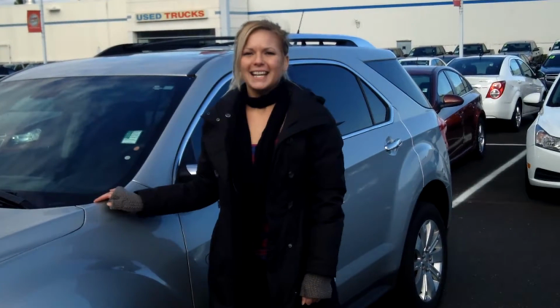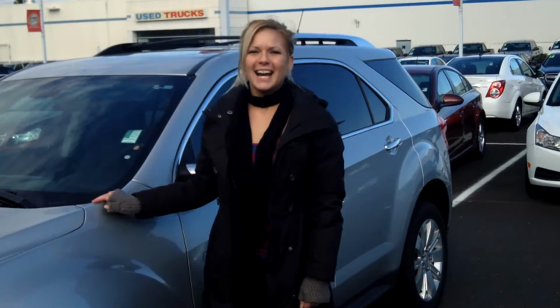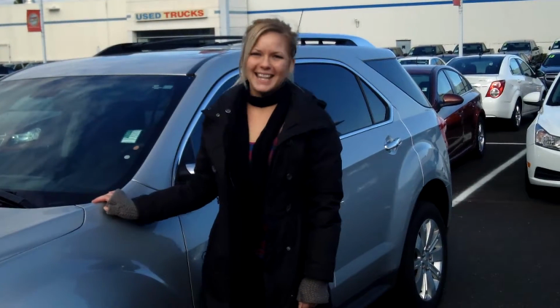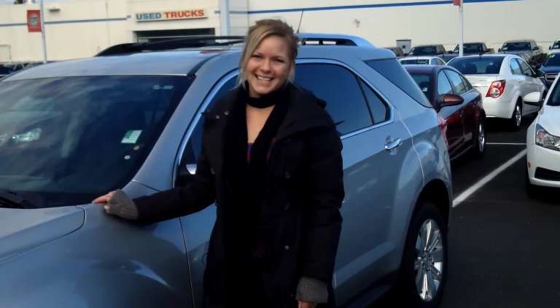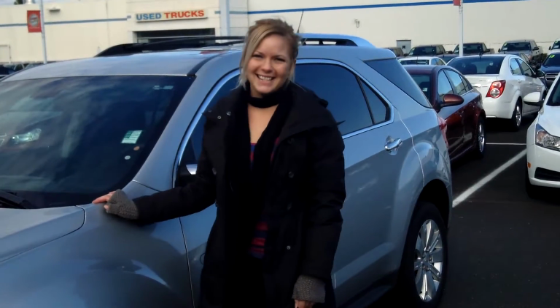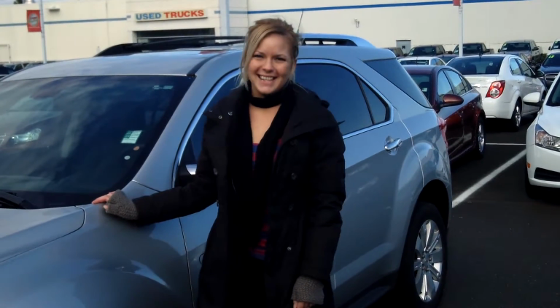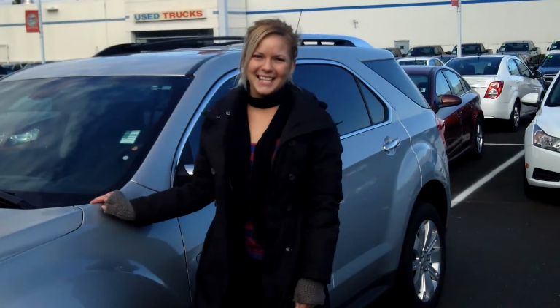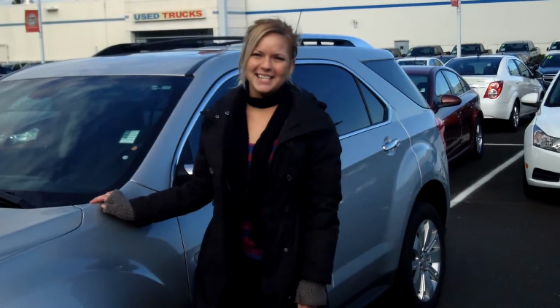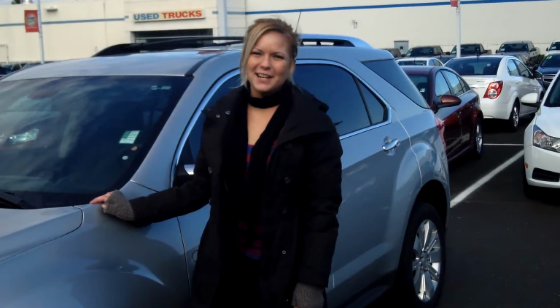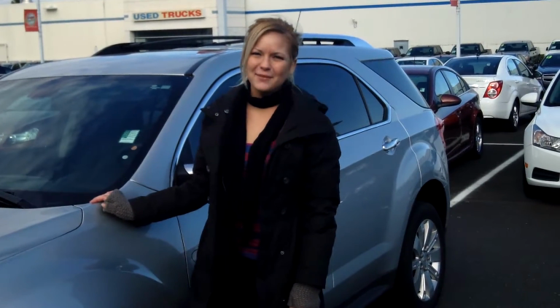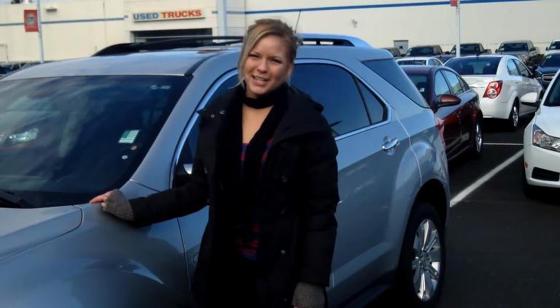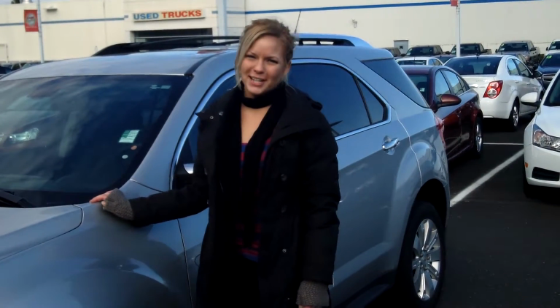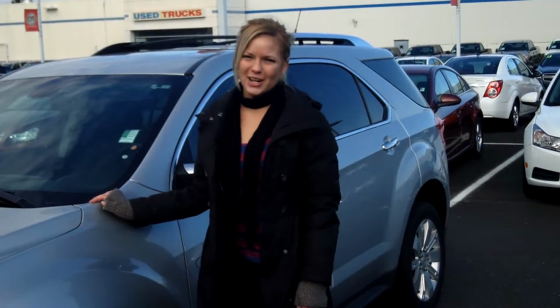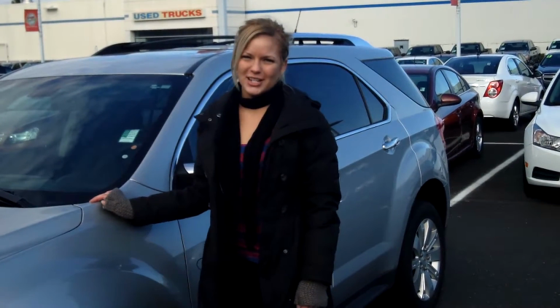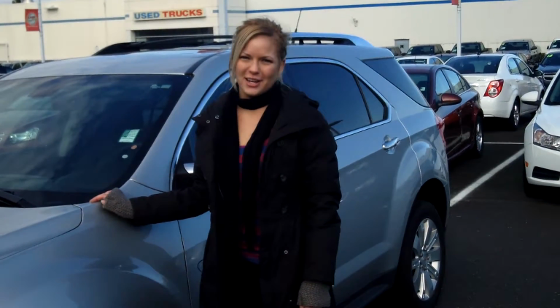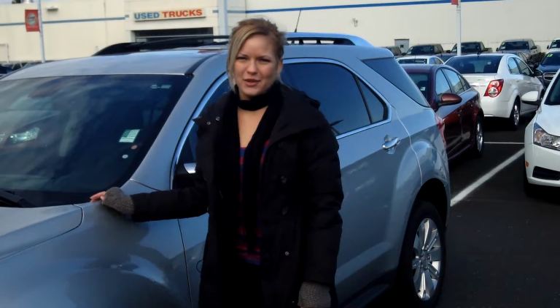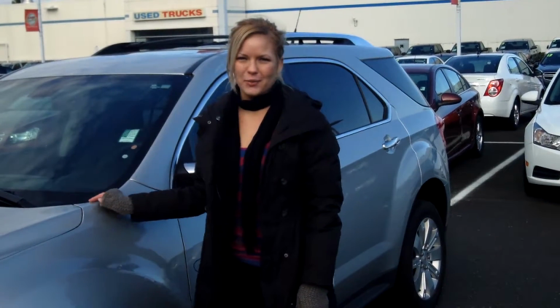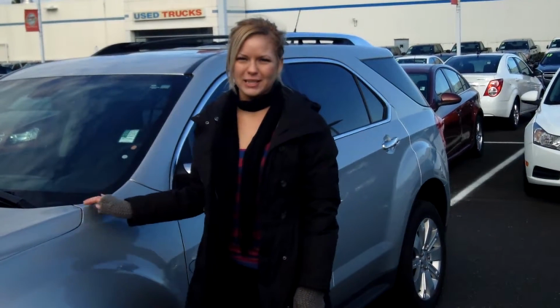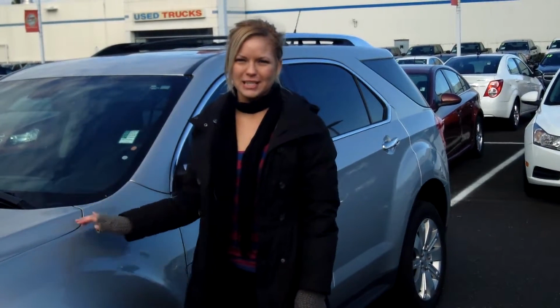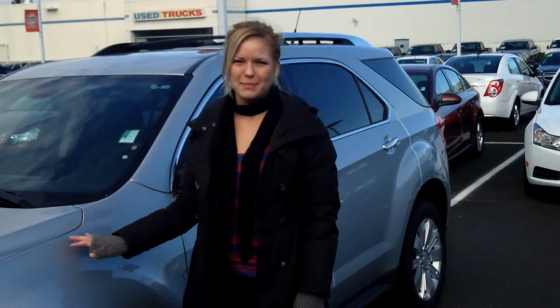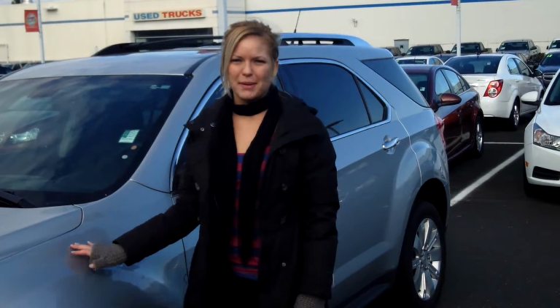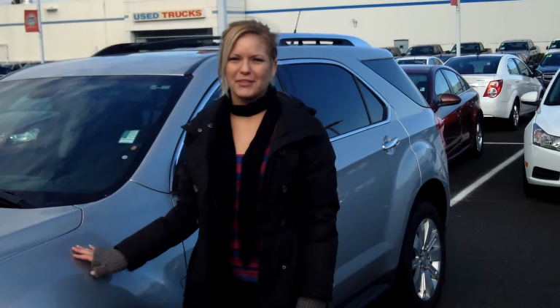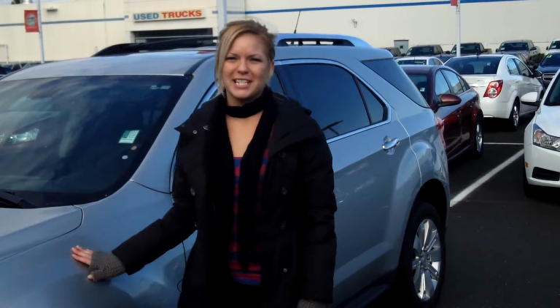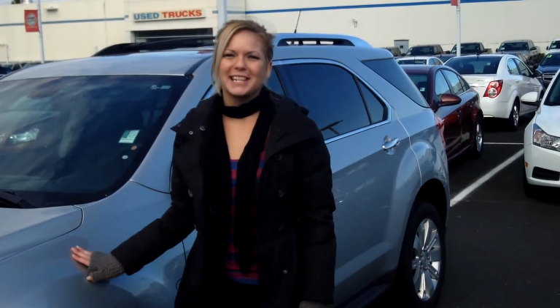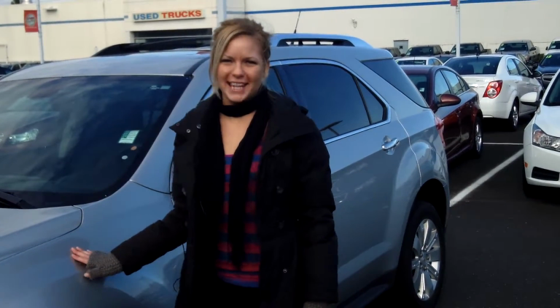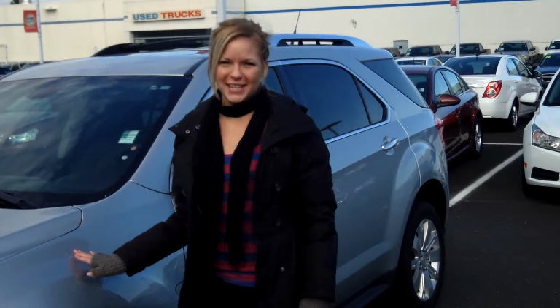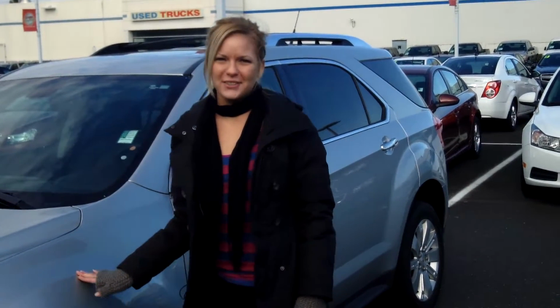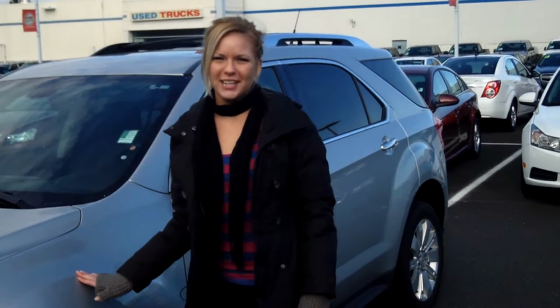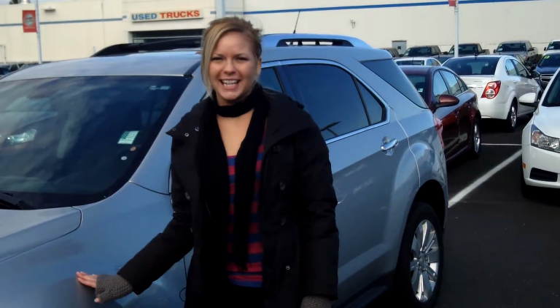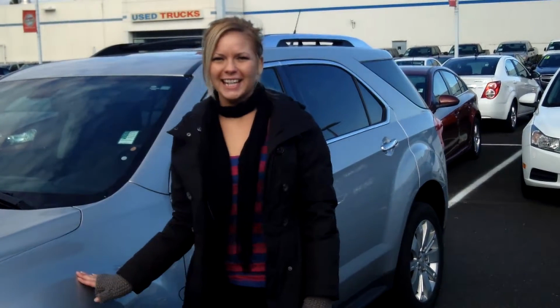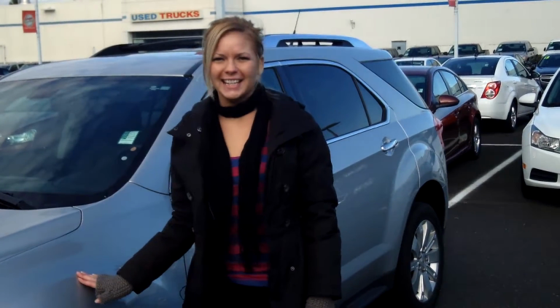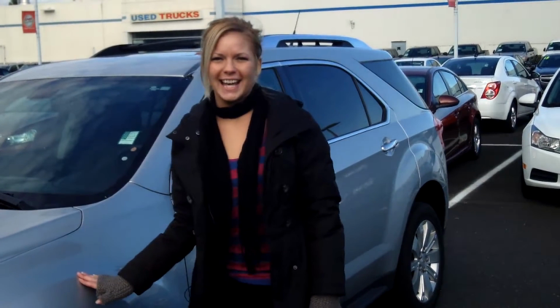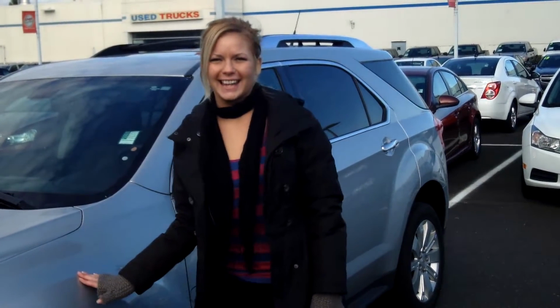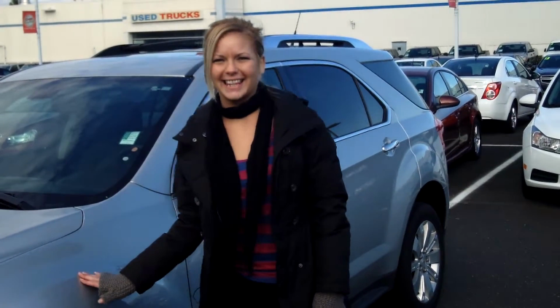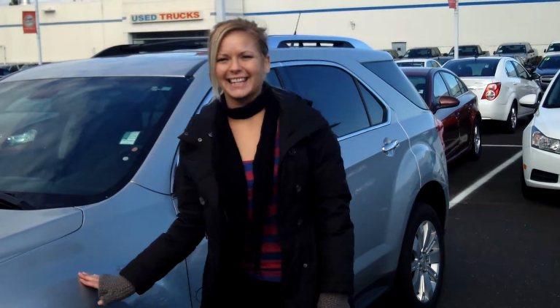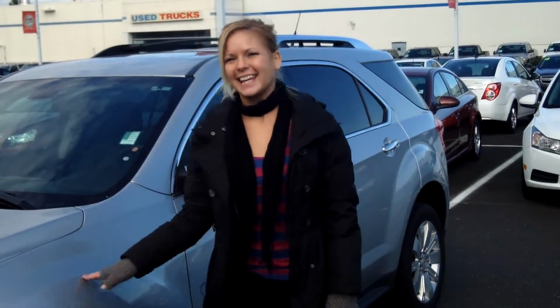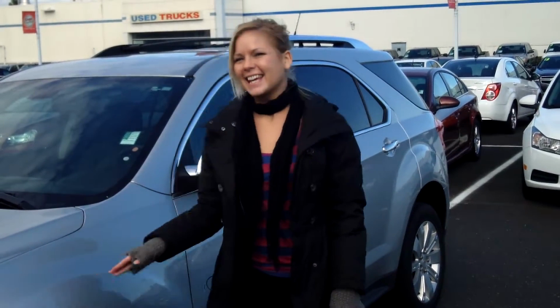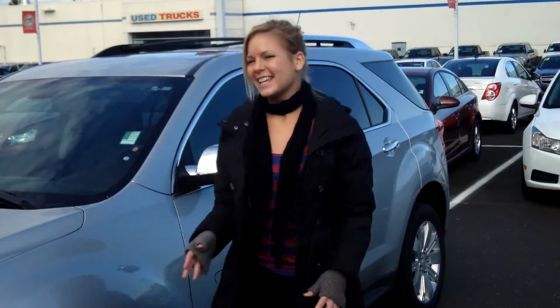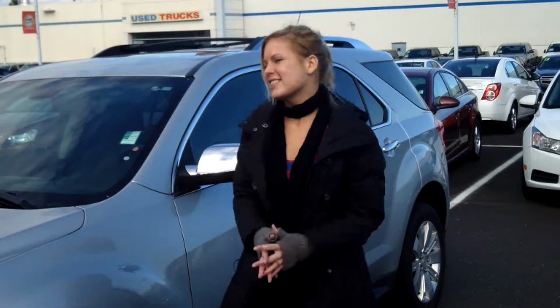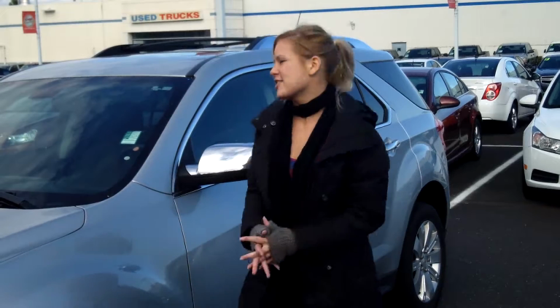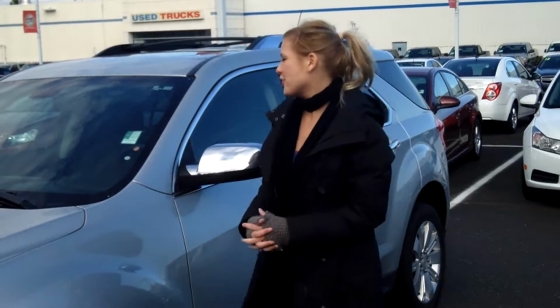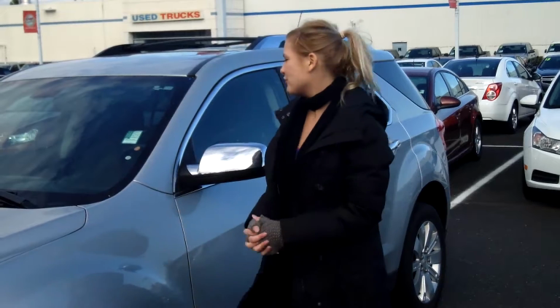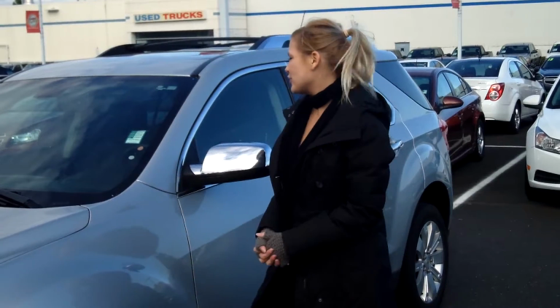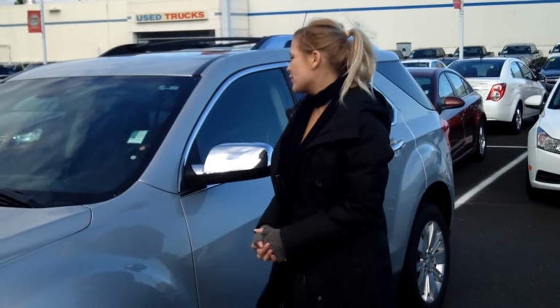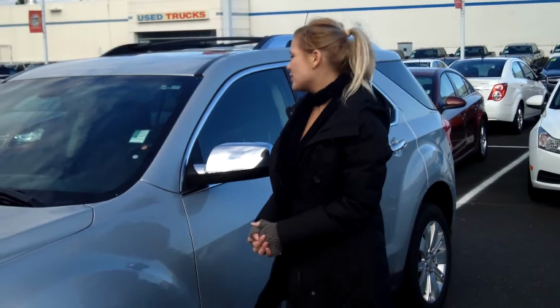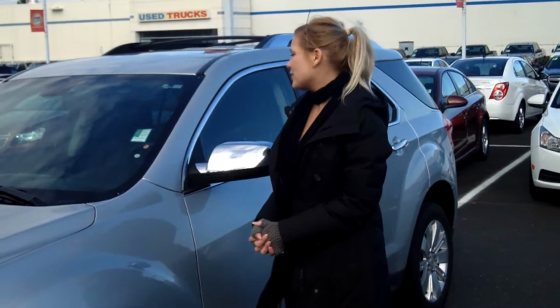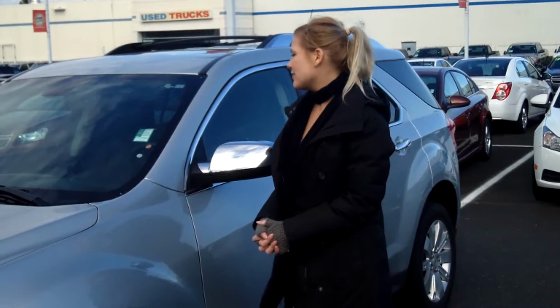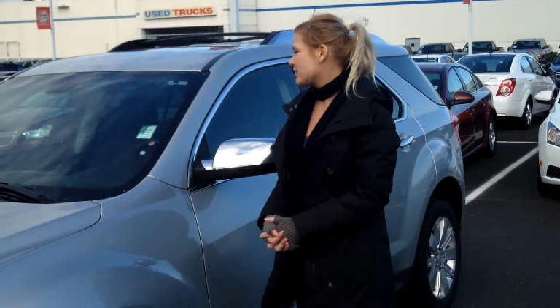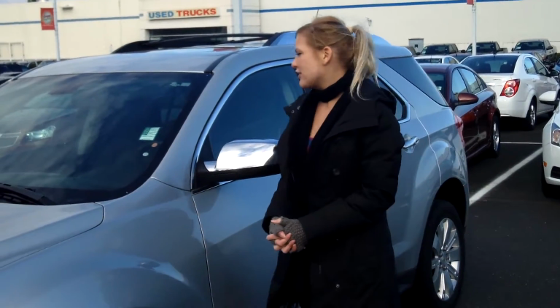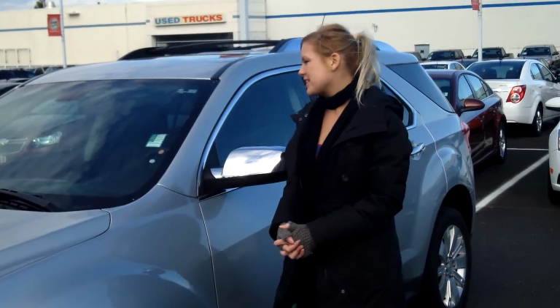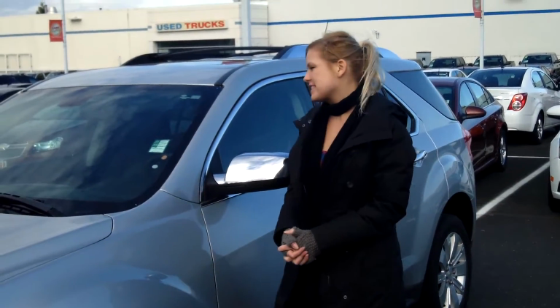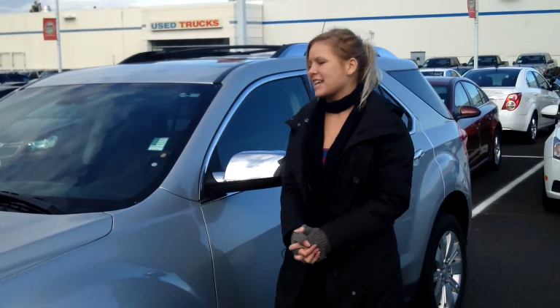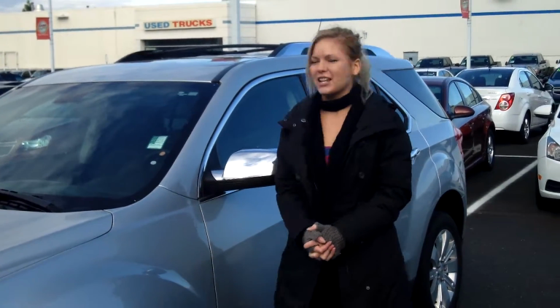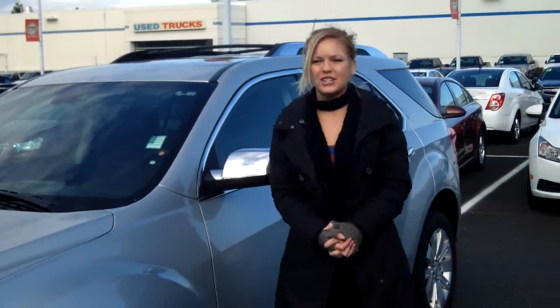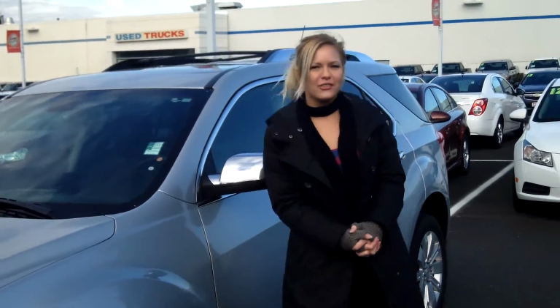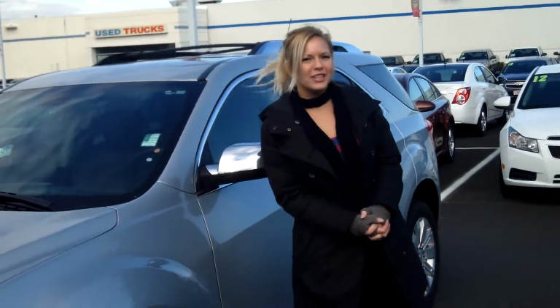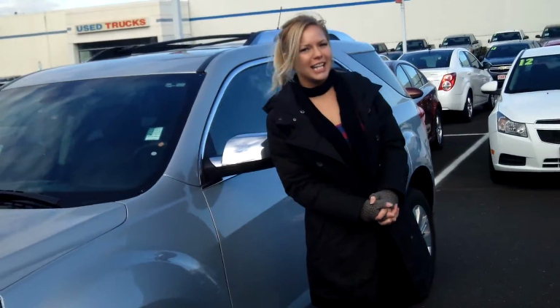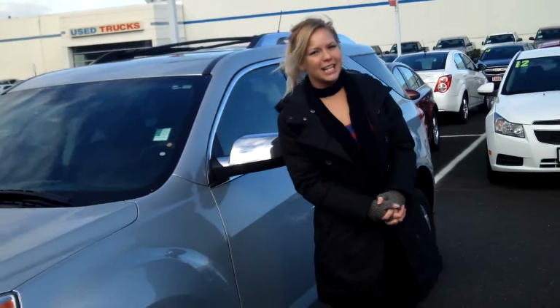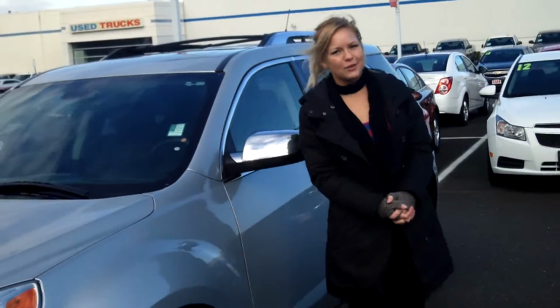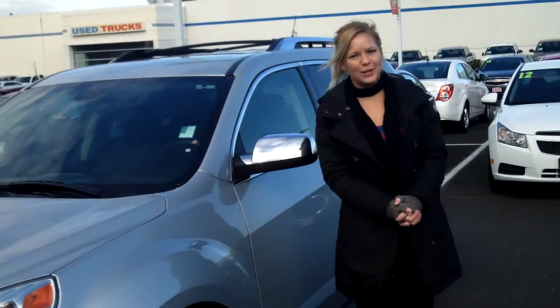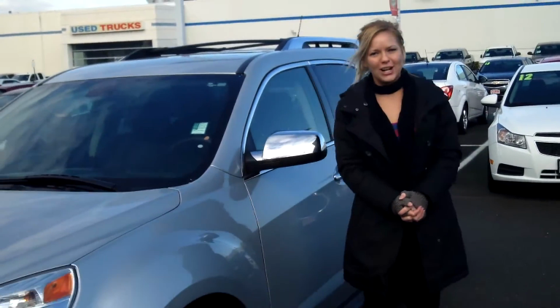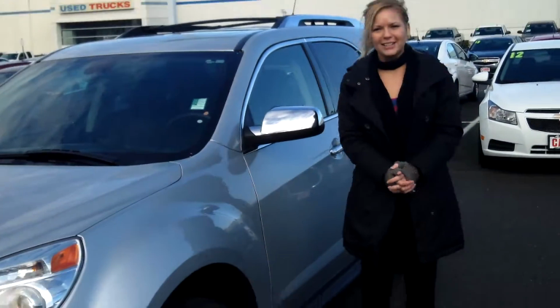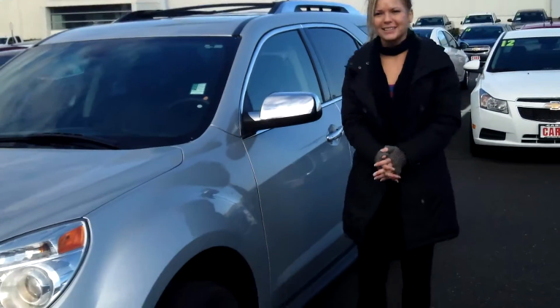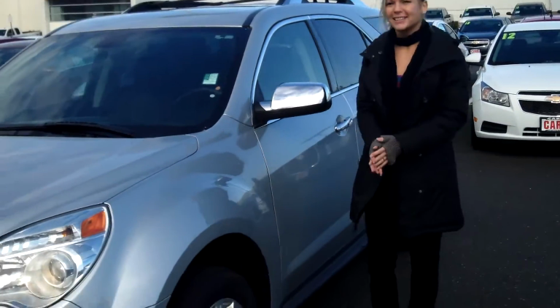Hi, this is Lacey. I'm here at CarChevy World in Beaverton. Thanks for clicking on that link. This is your virtual tour of the 2010 Chevrolet Equinox.